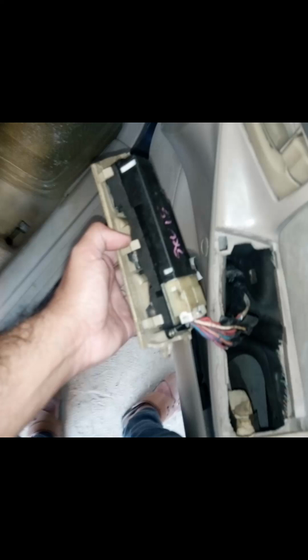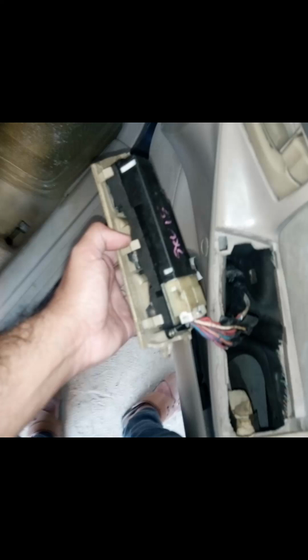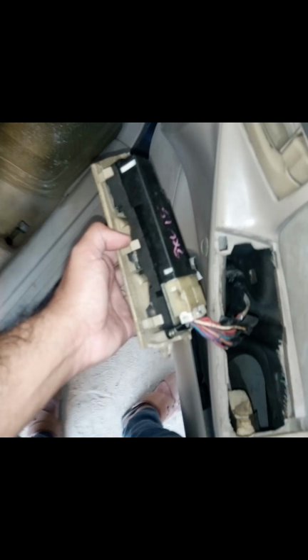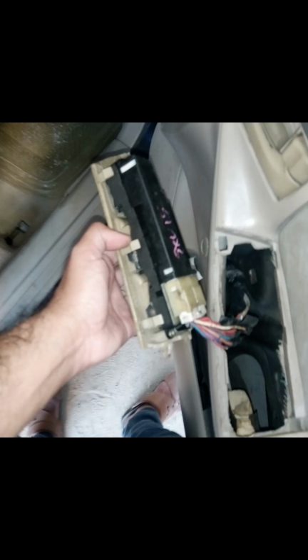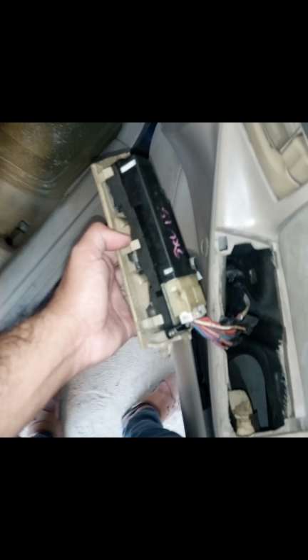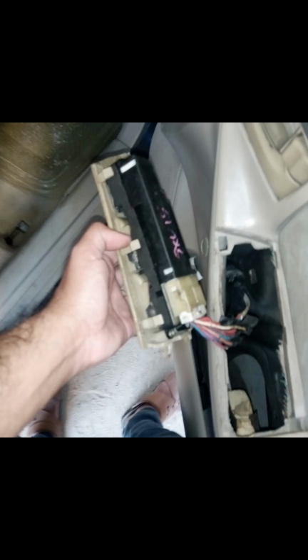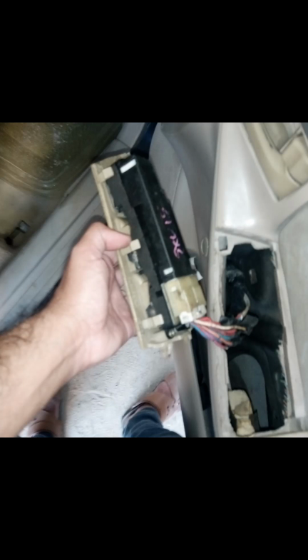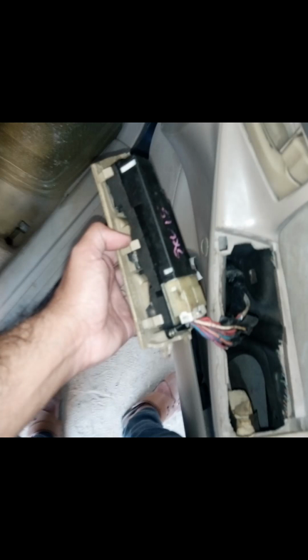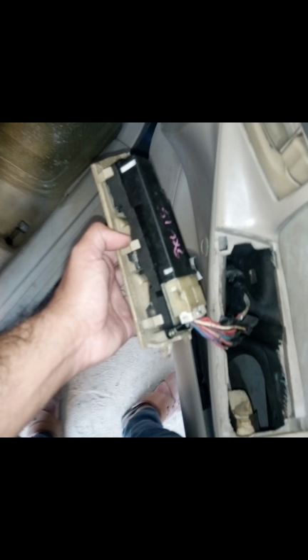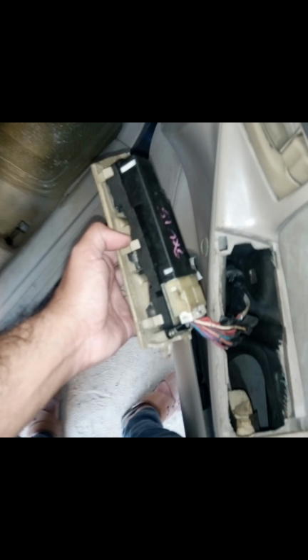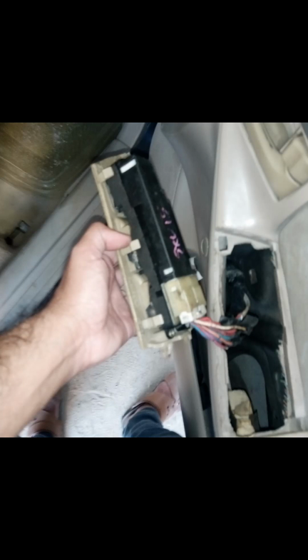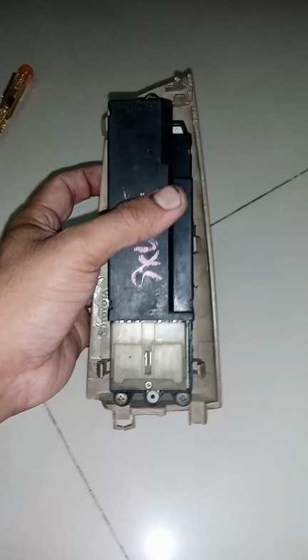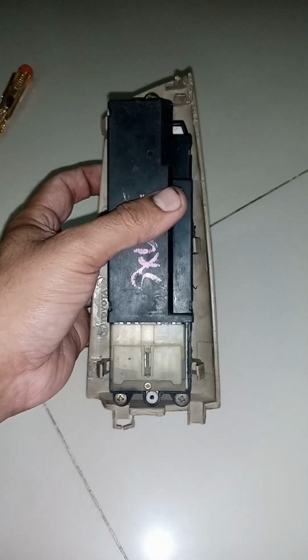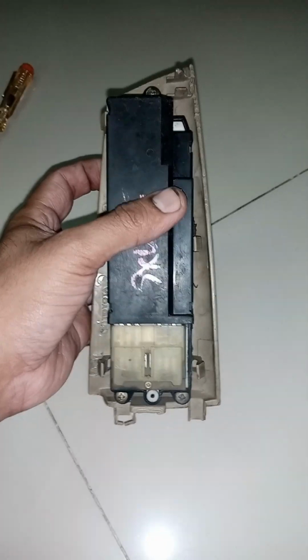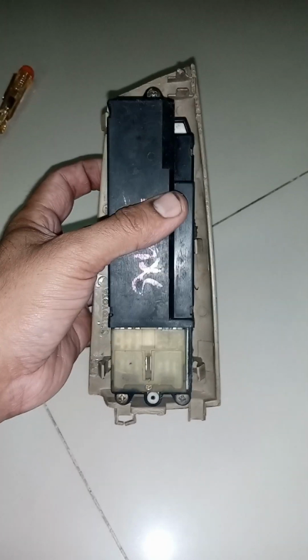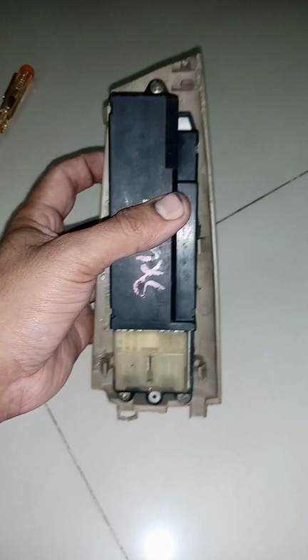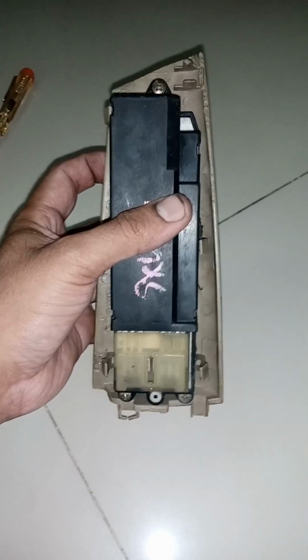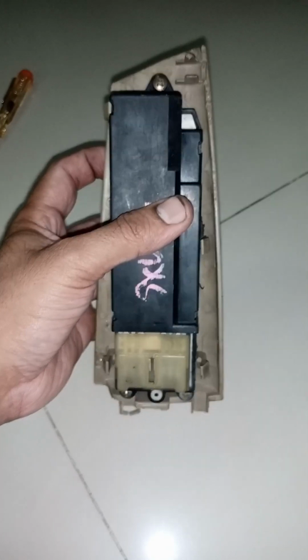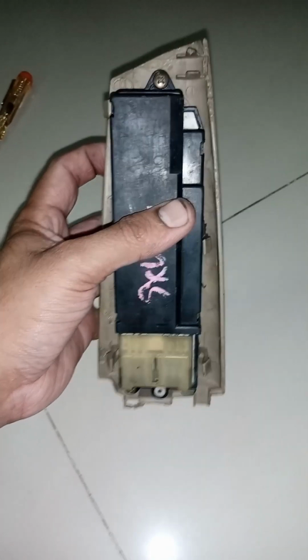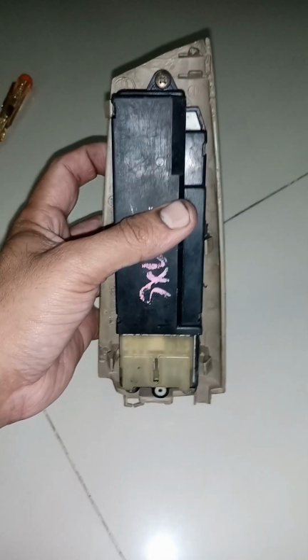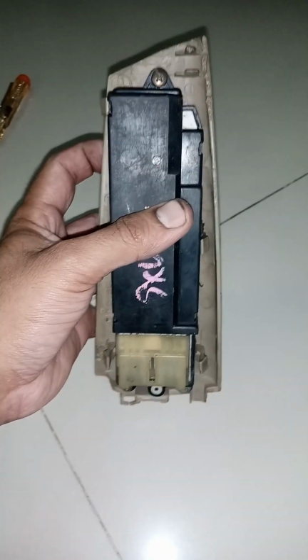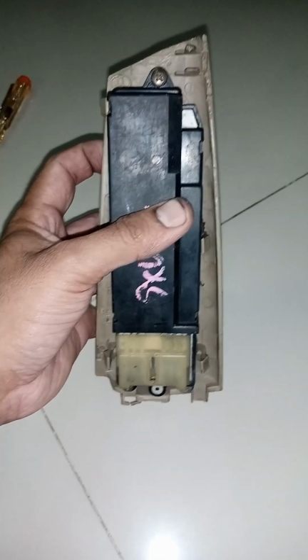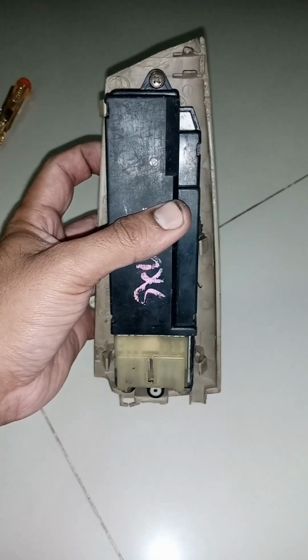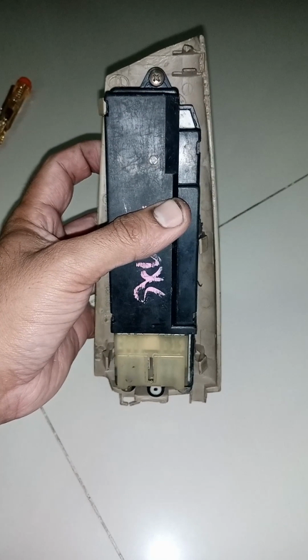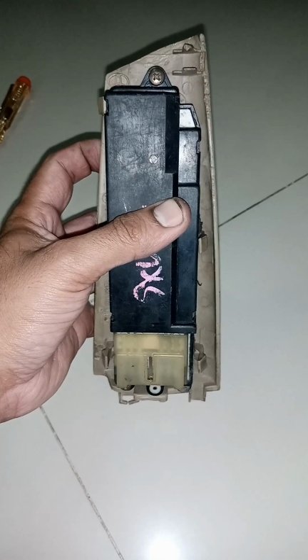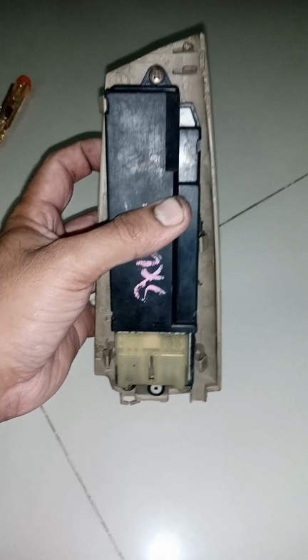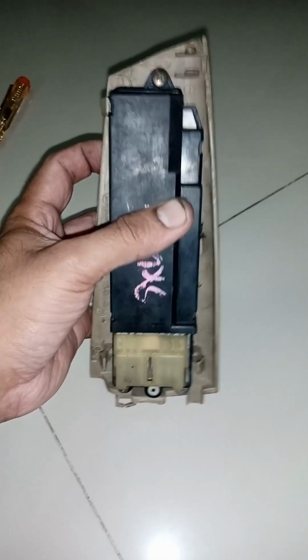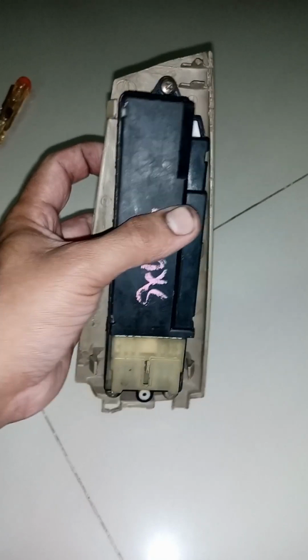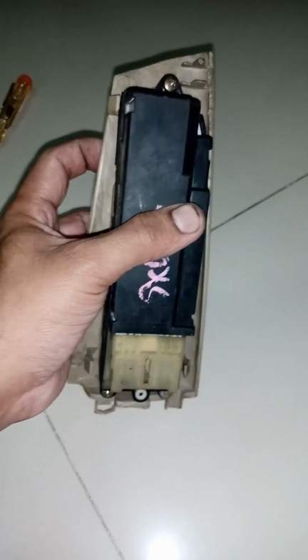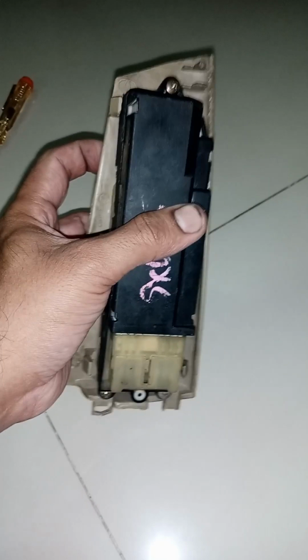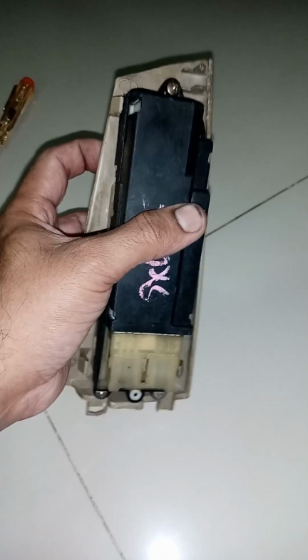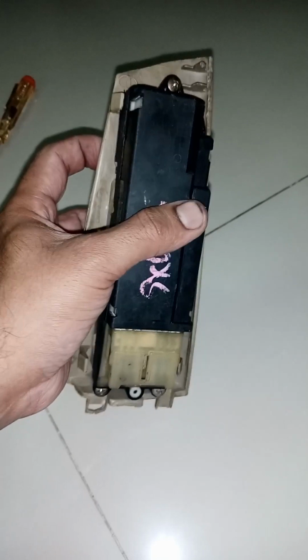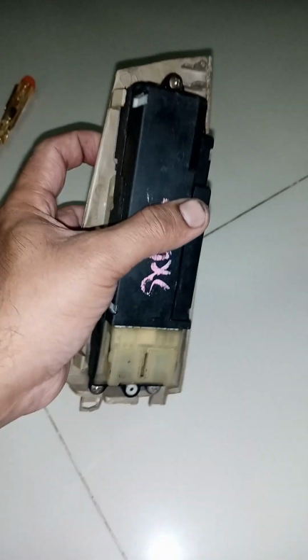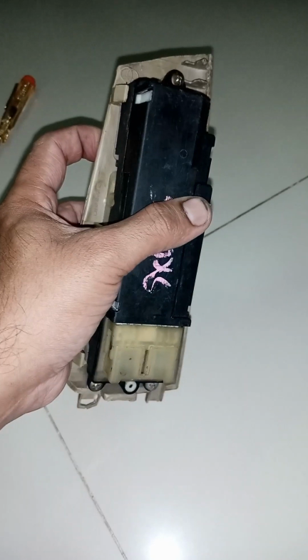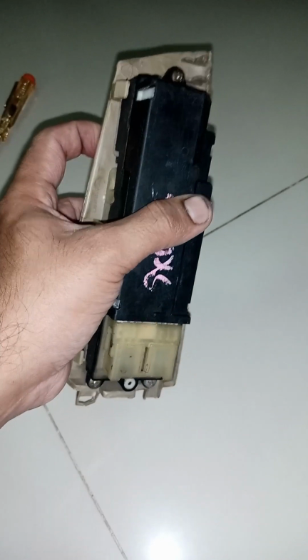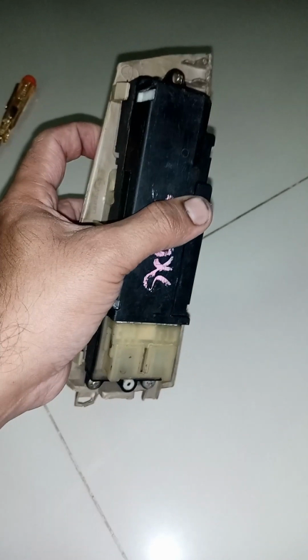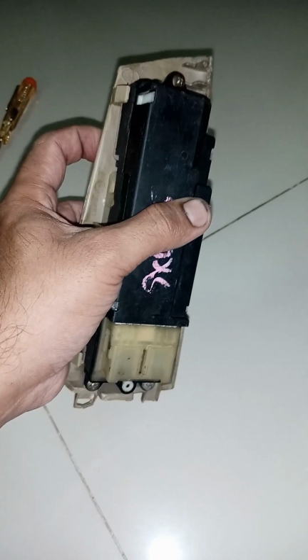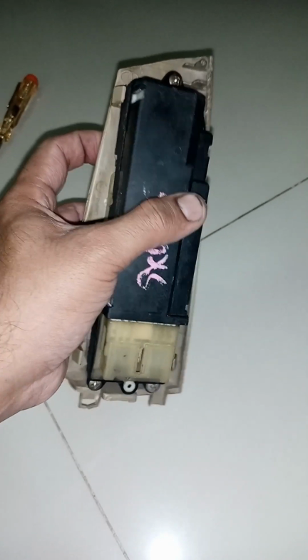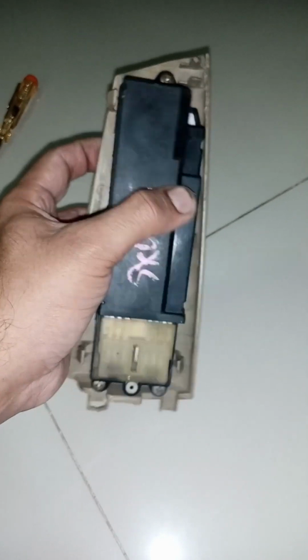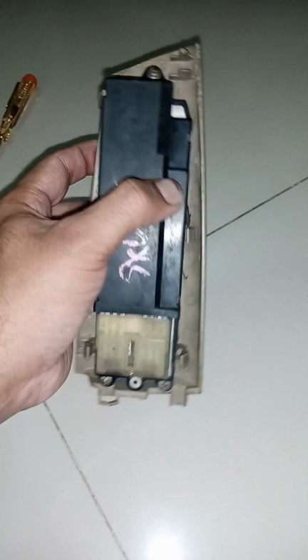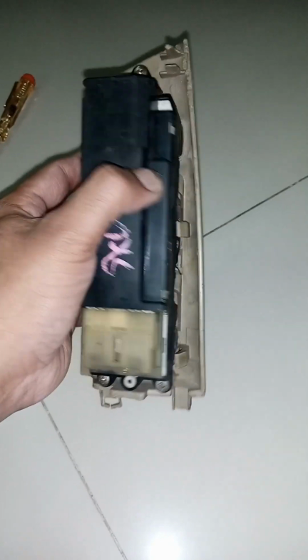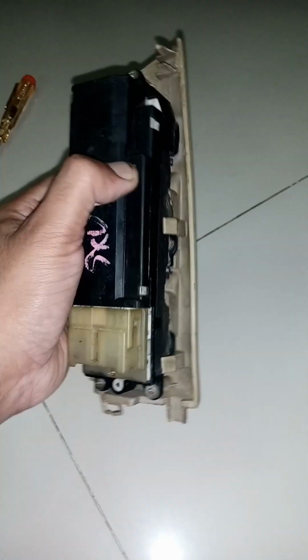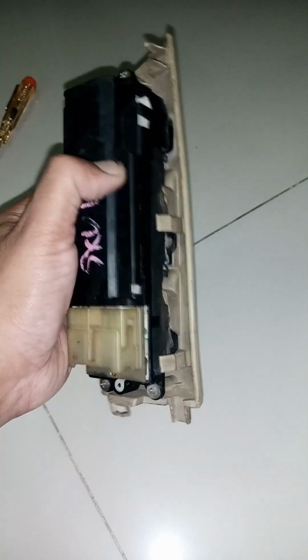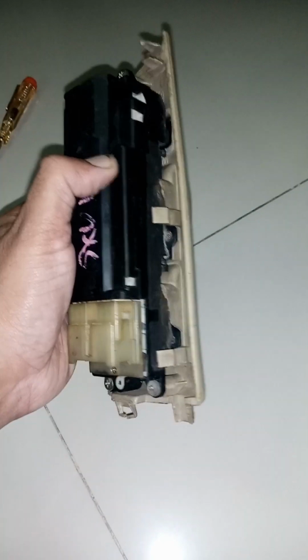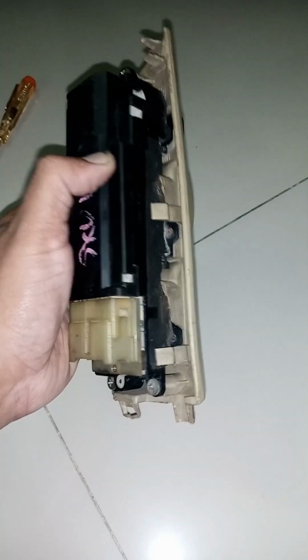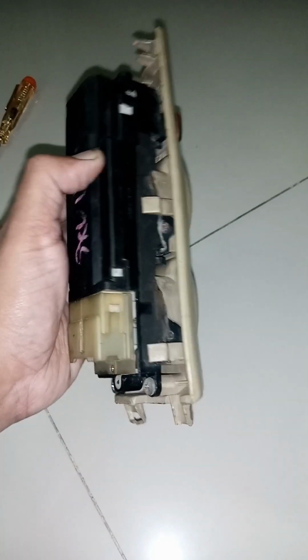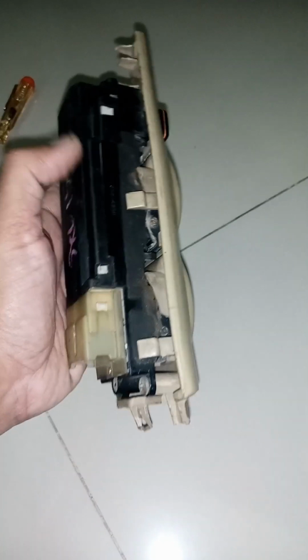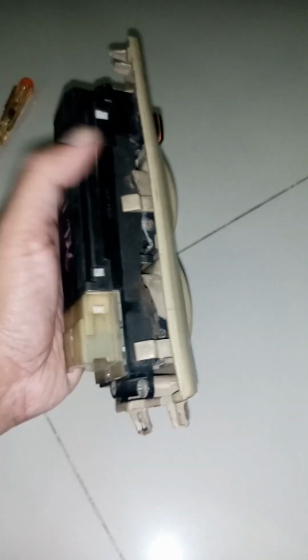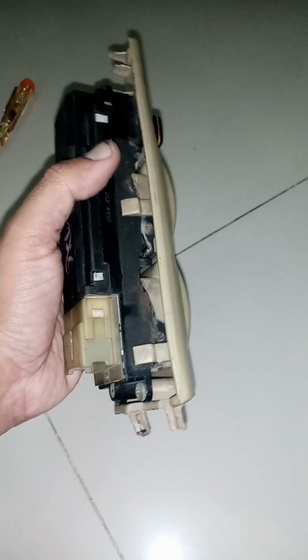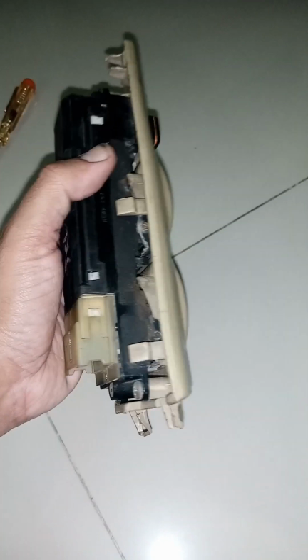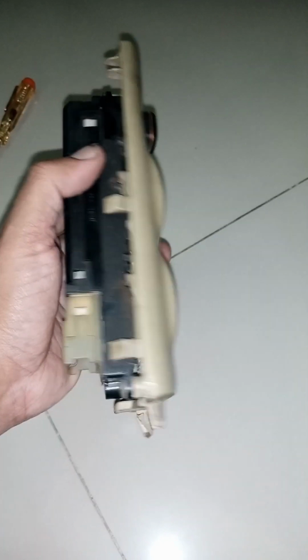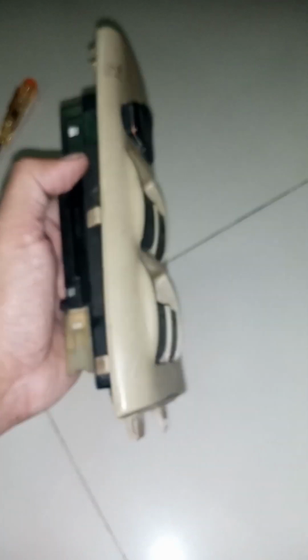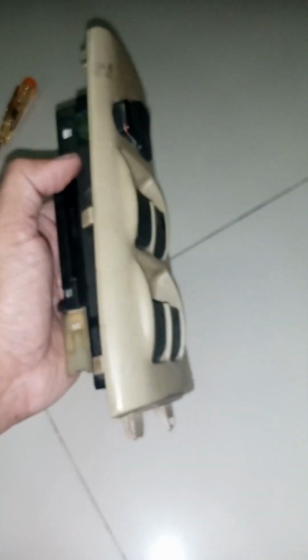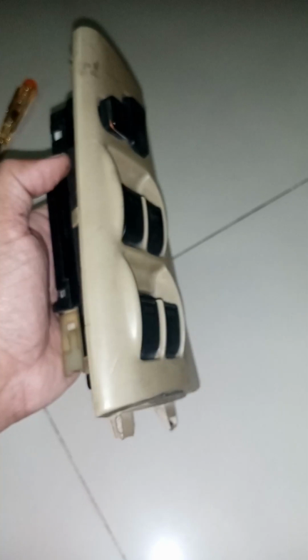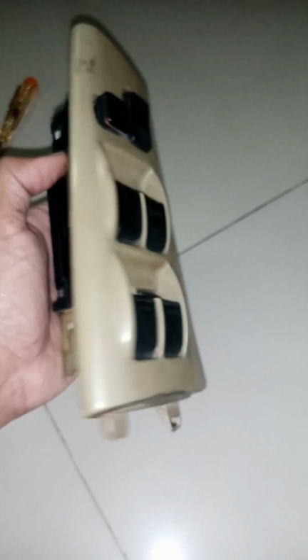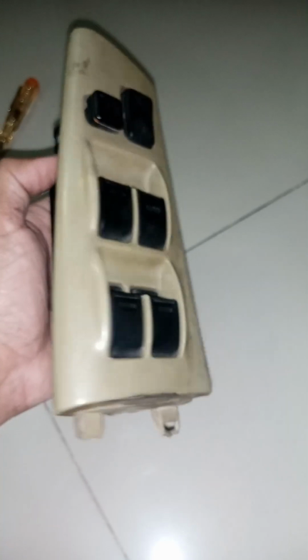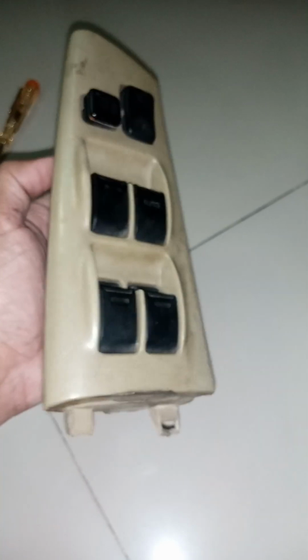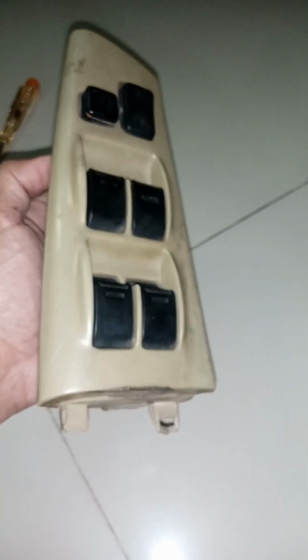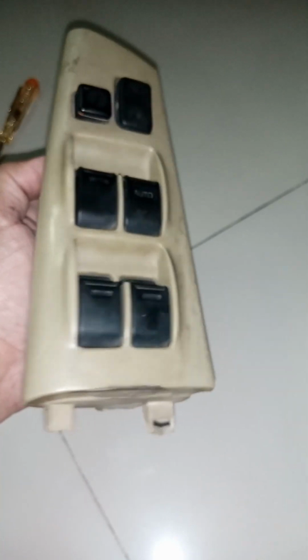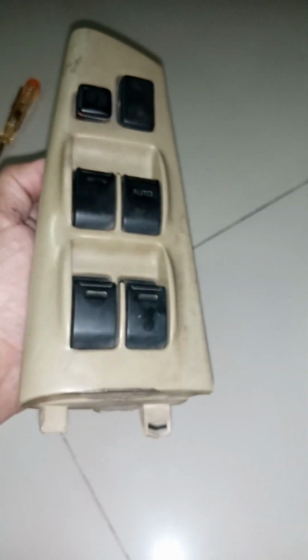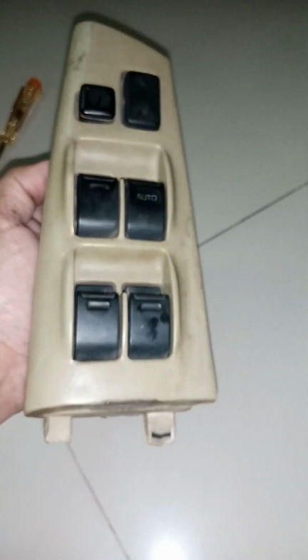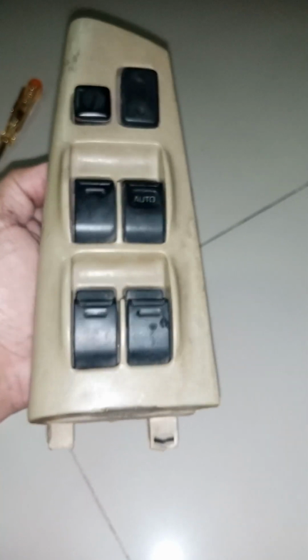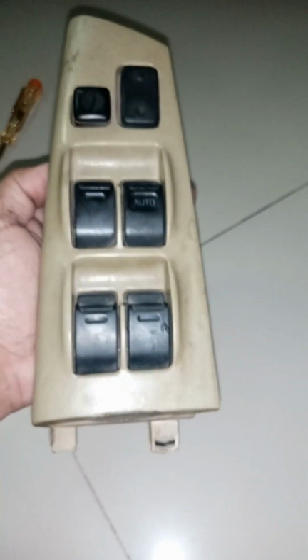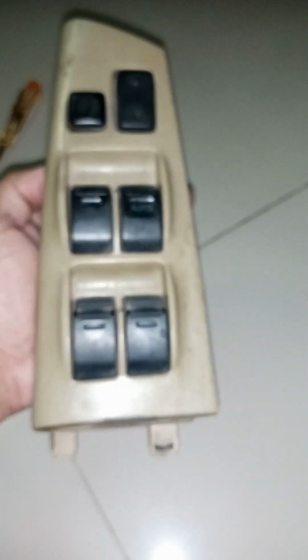If your car is not working correctly, this is the main power control board that you see in front of you.